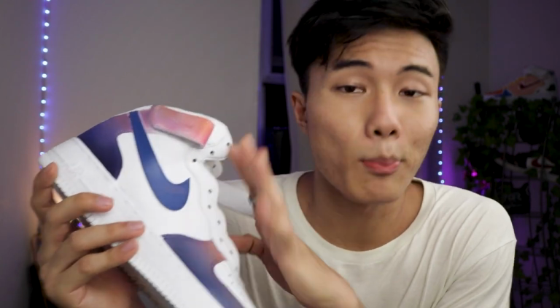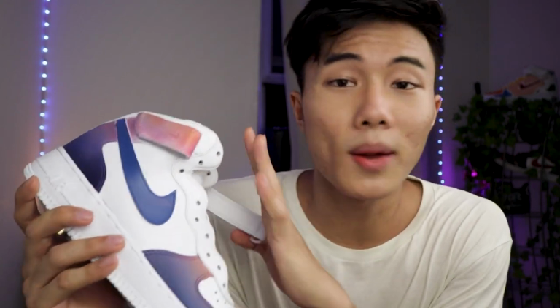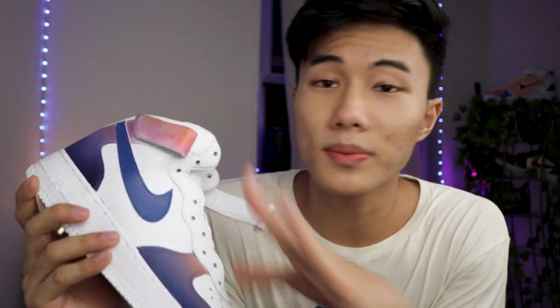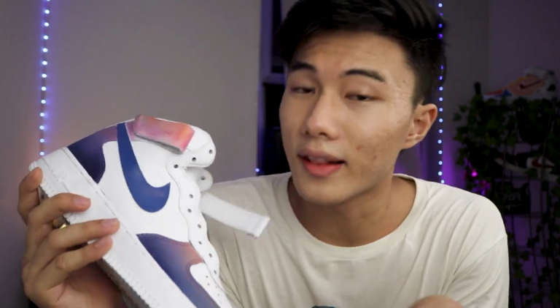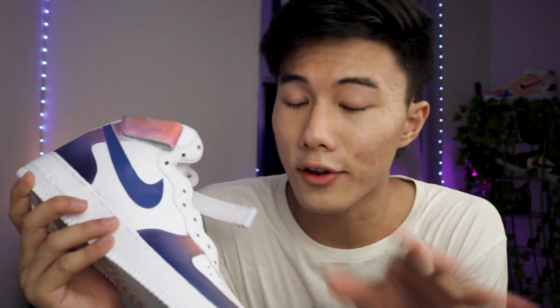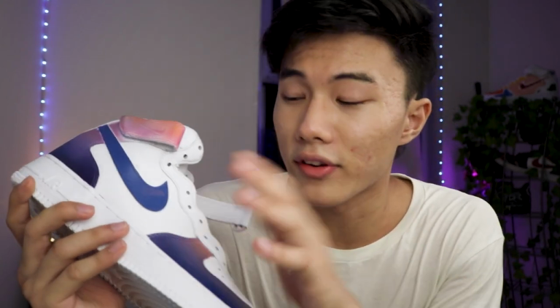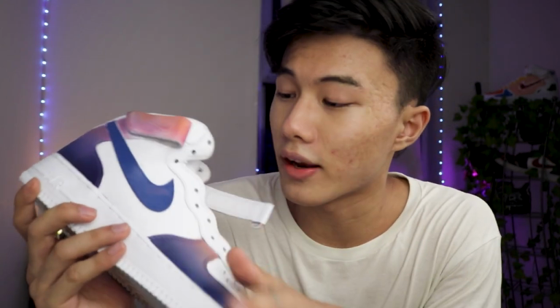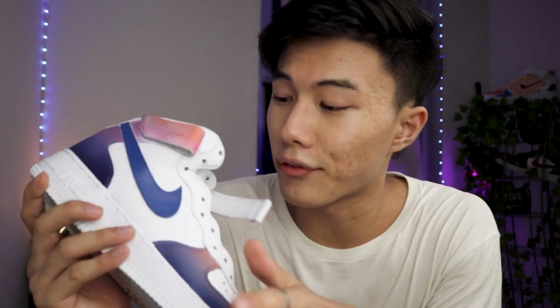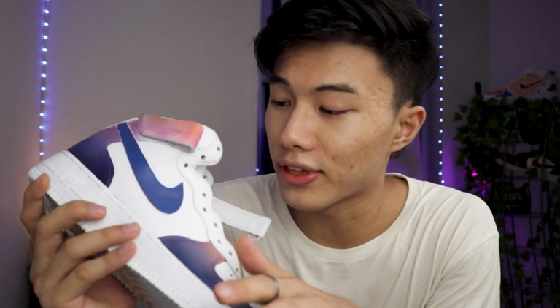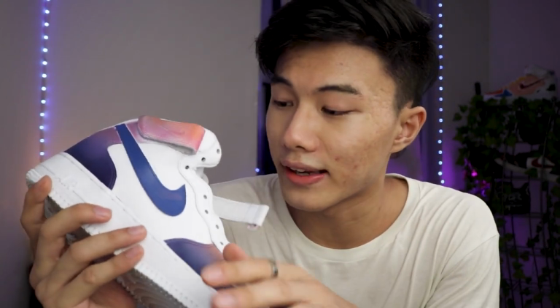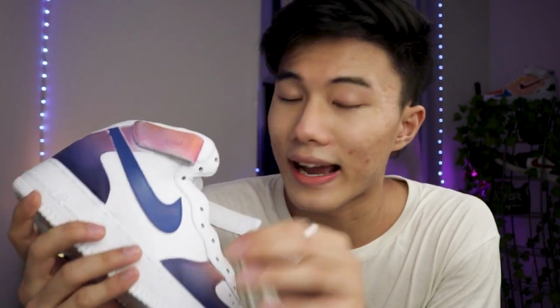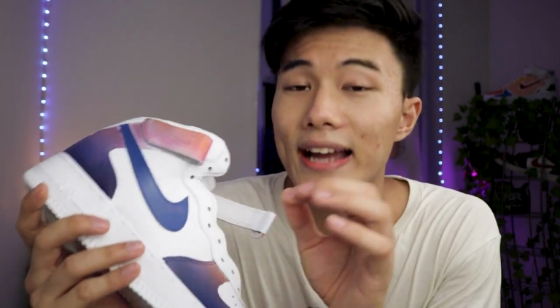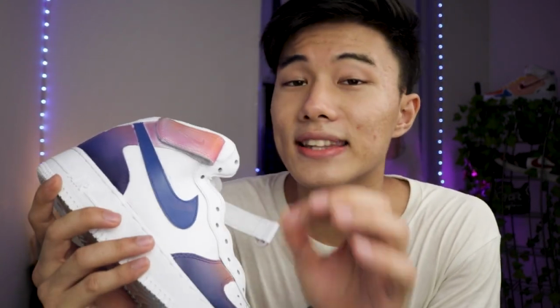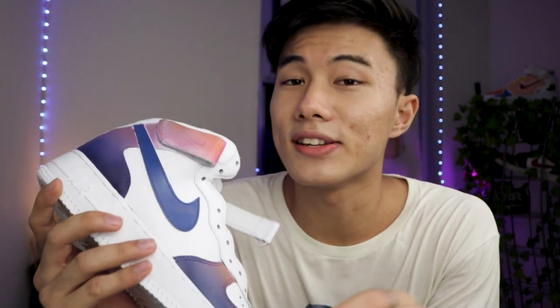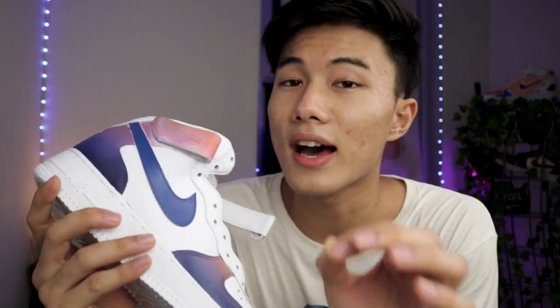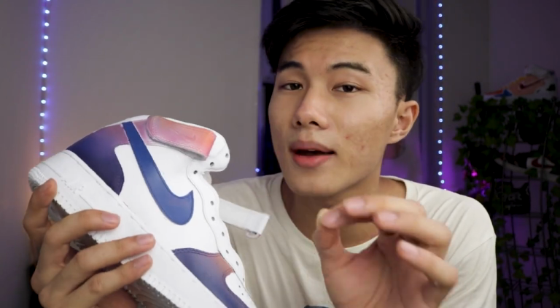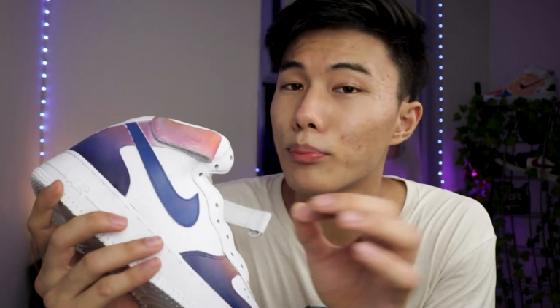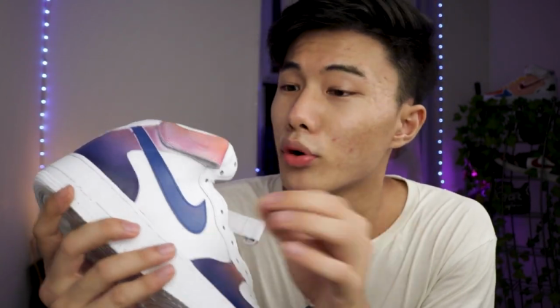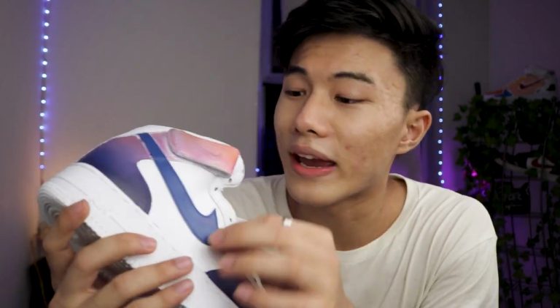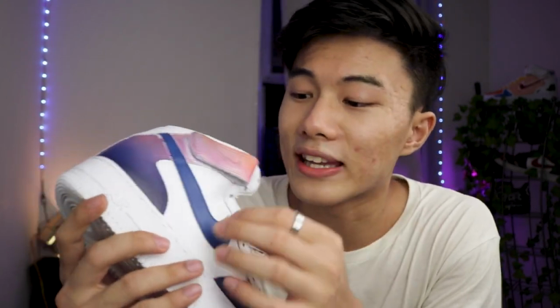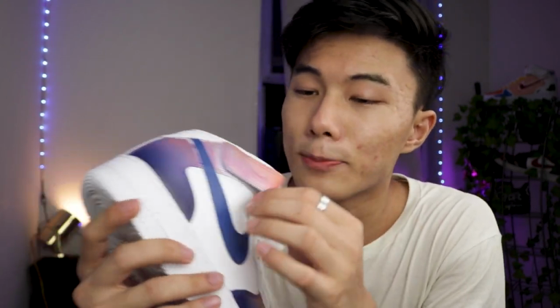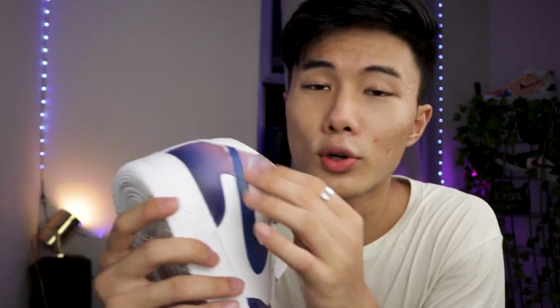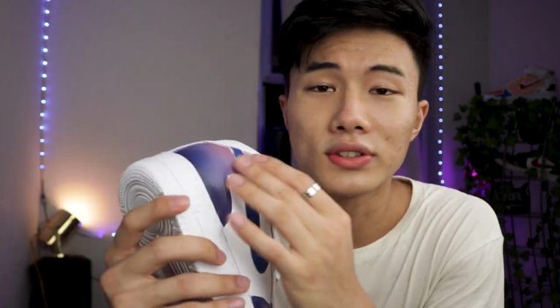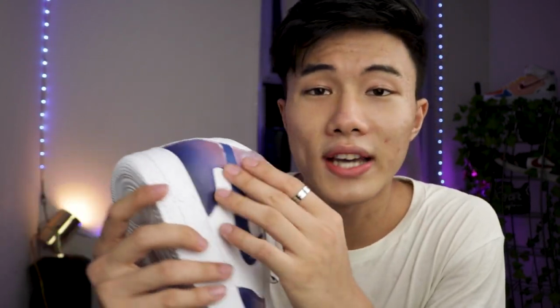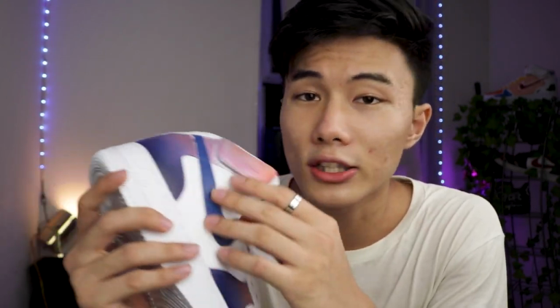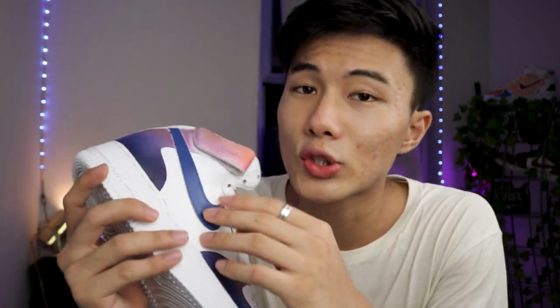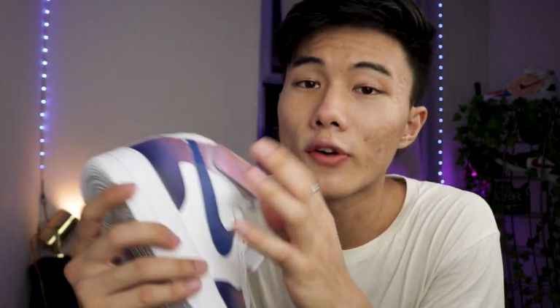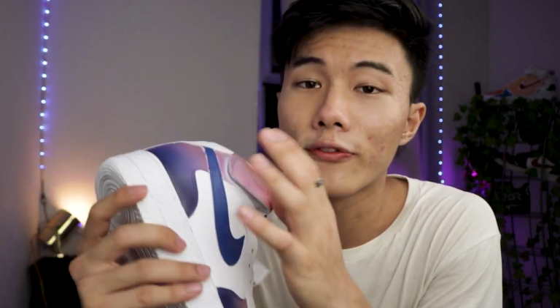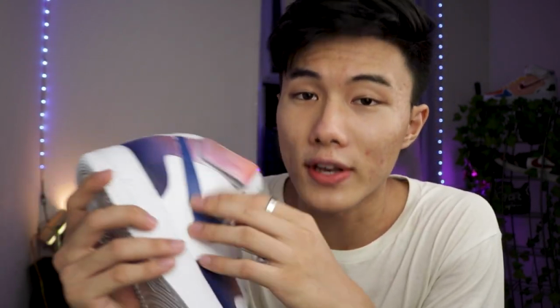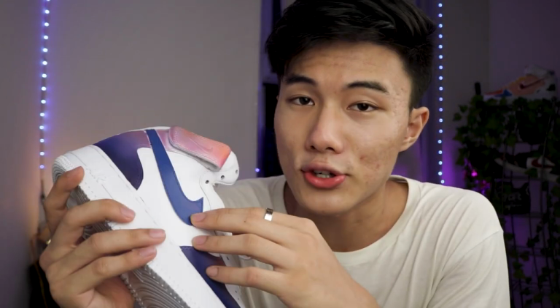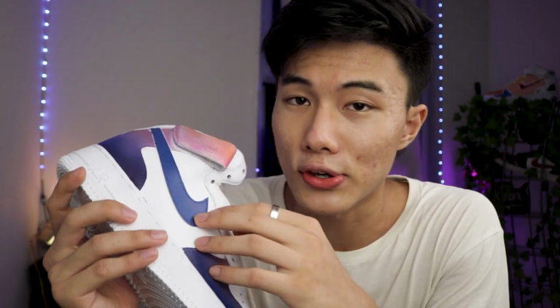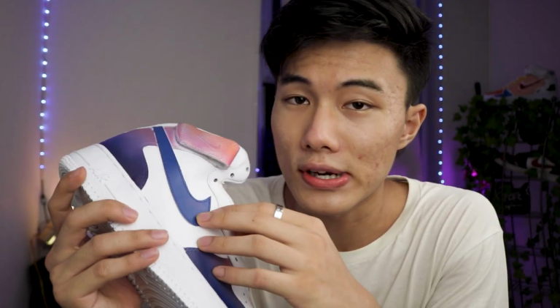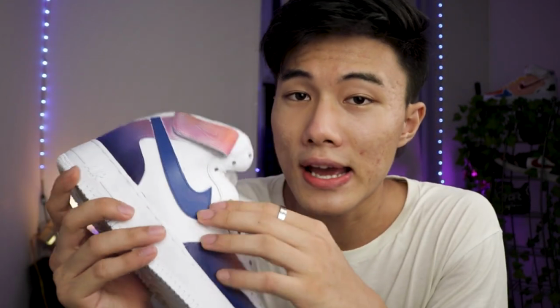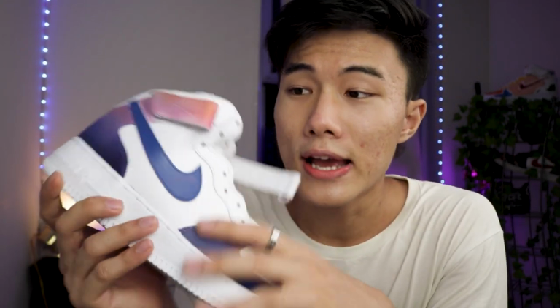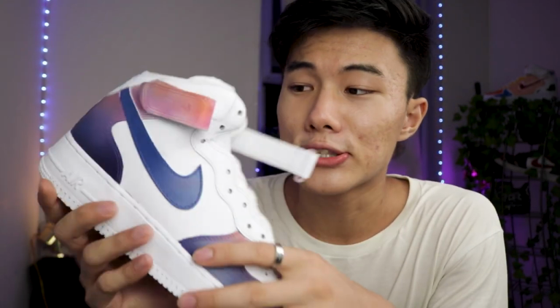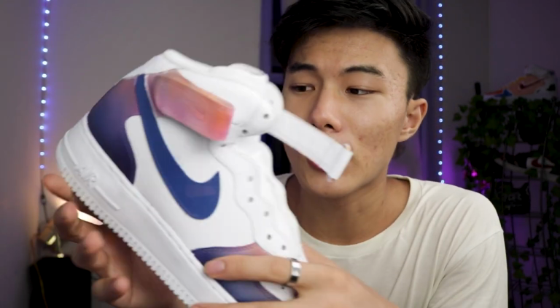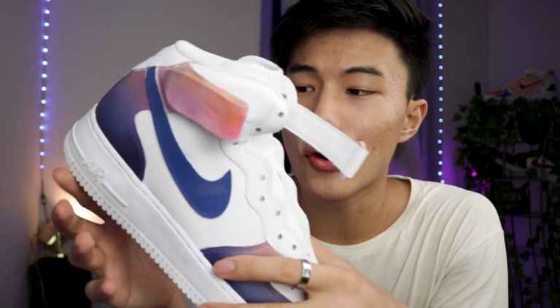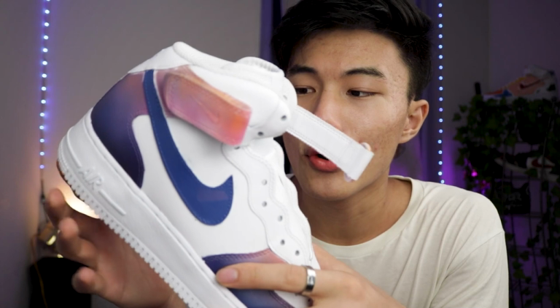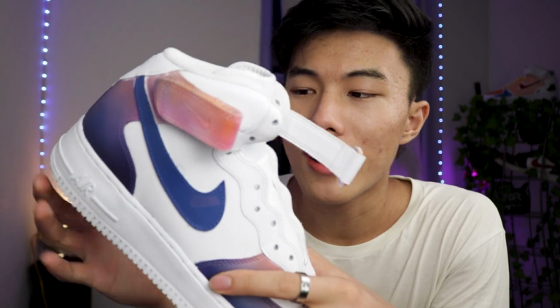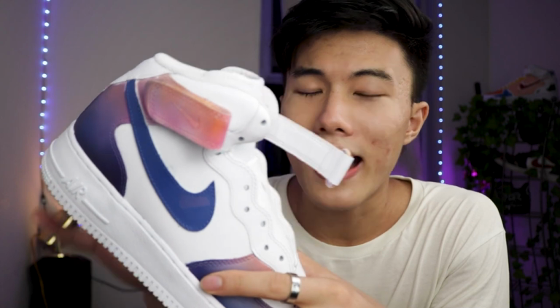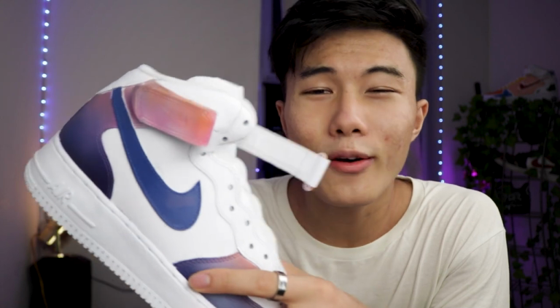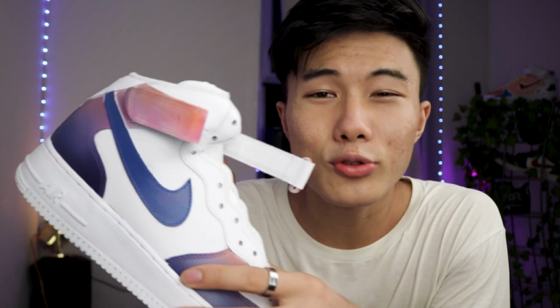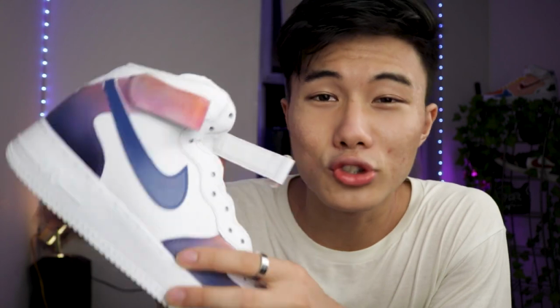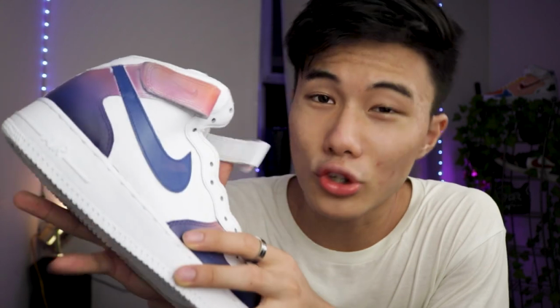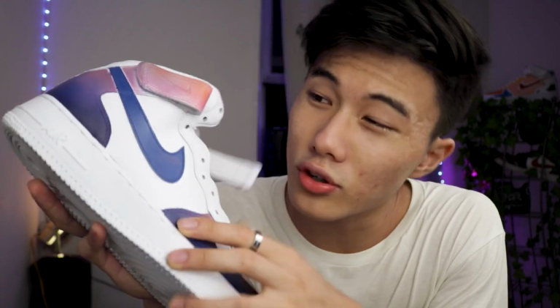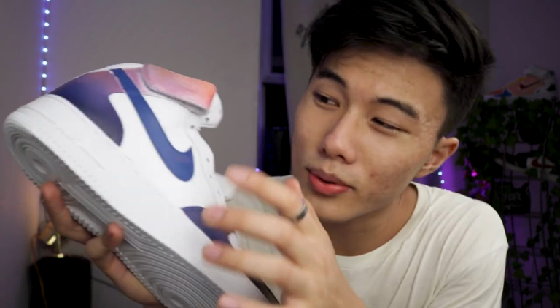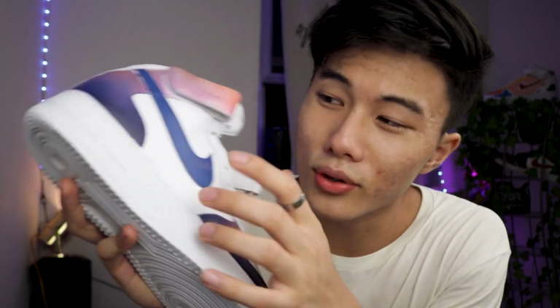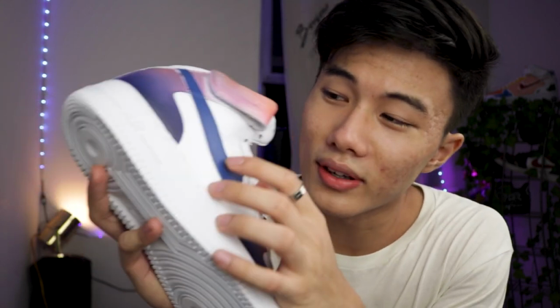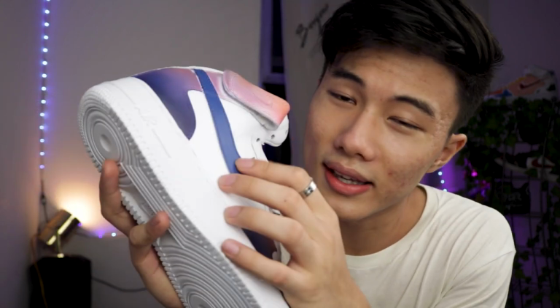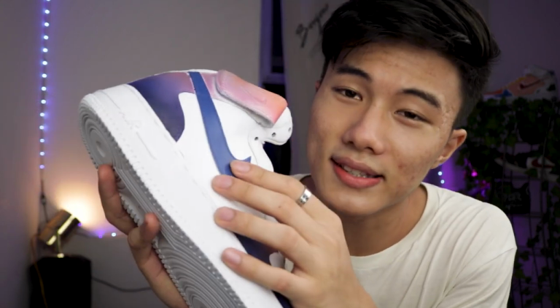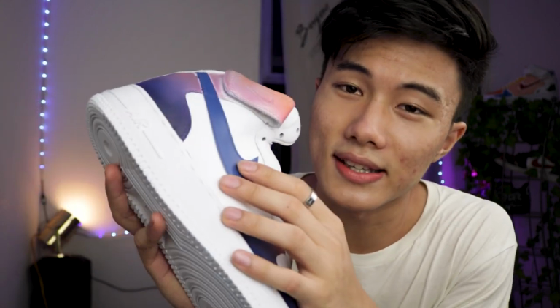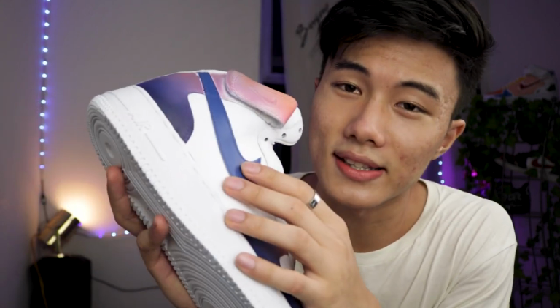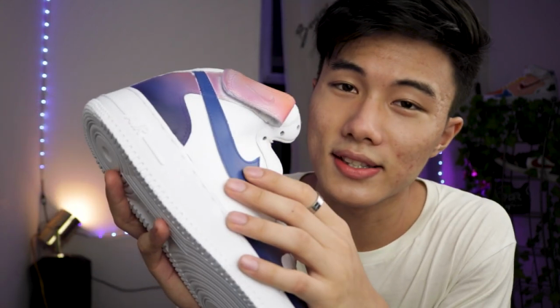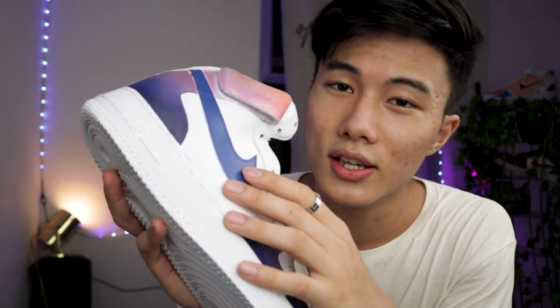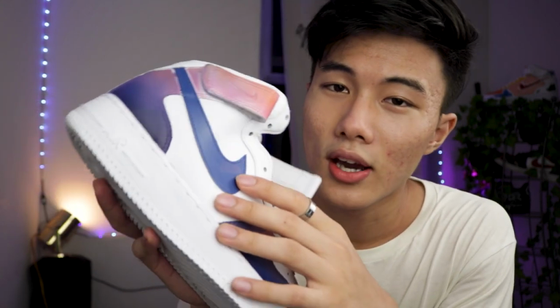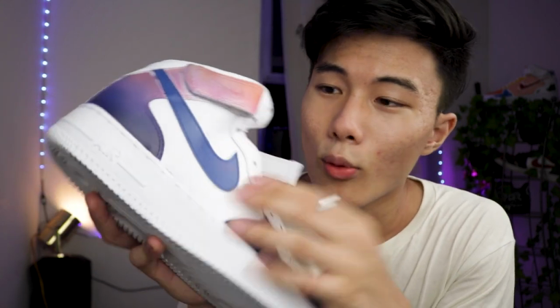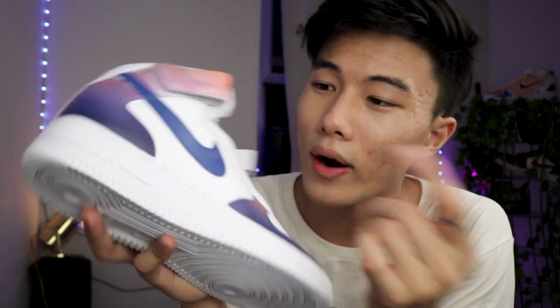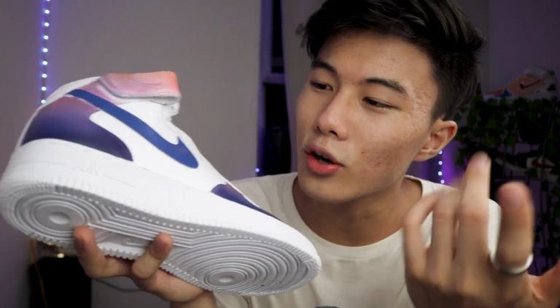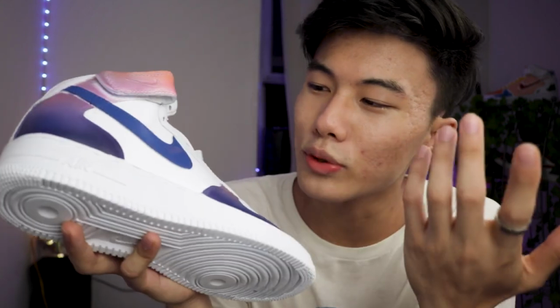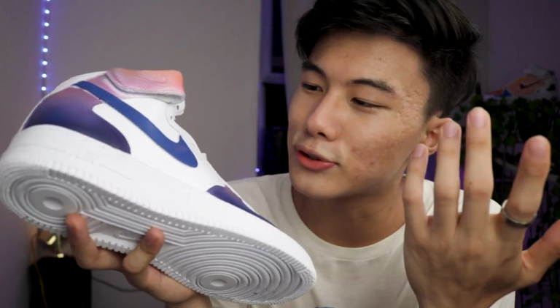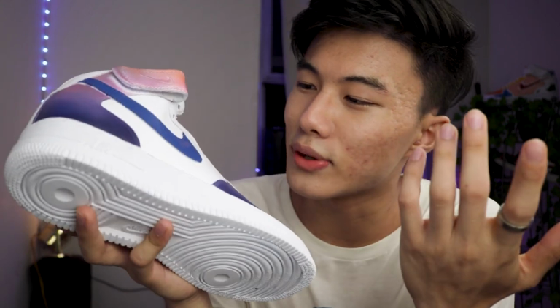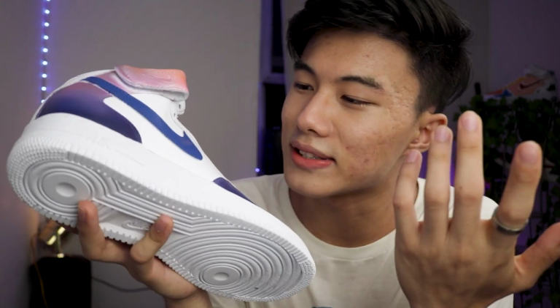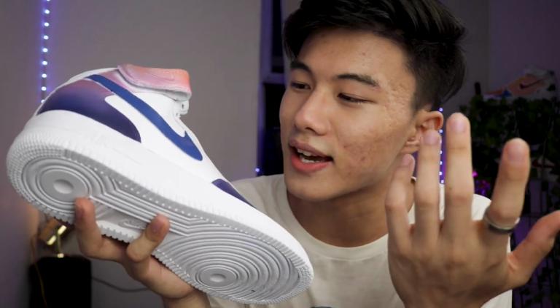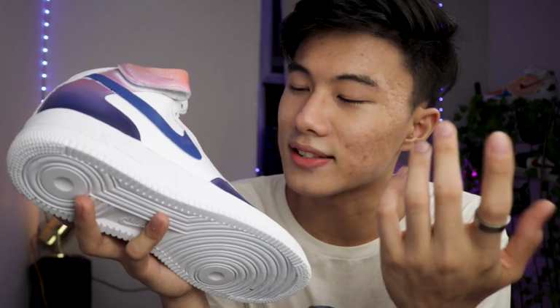I prepped the leather and everything. I did not put any protector or finisher. So how durable is this? Why don't we do a test?